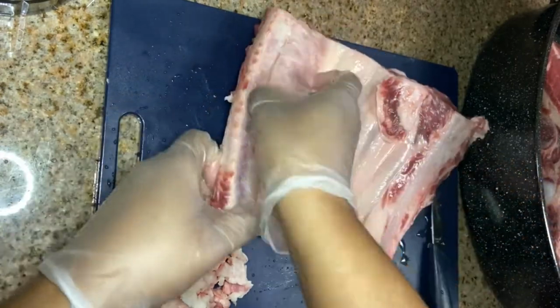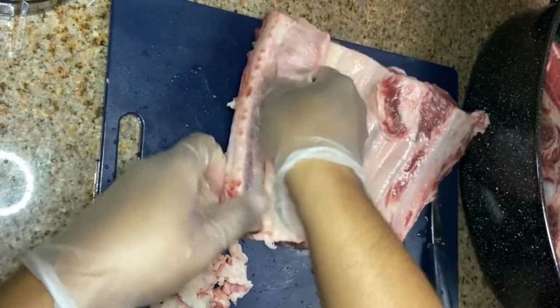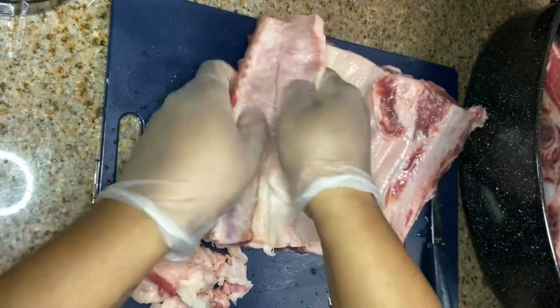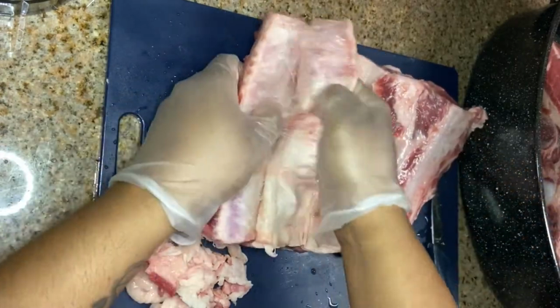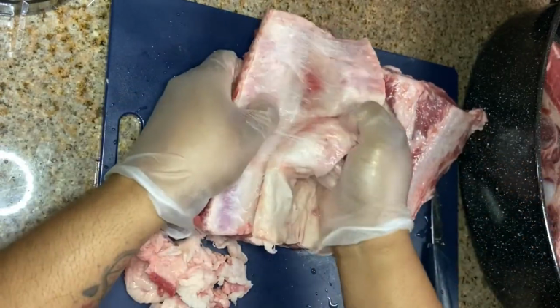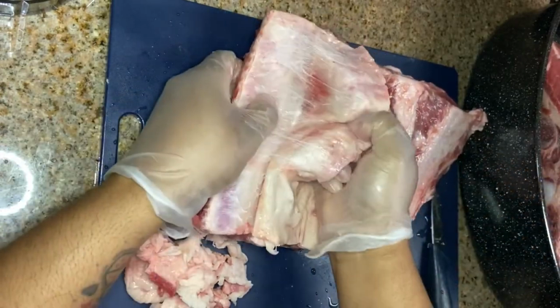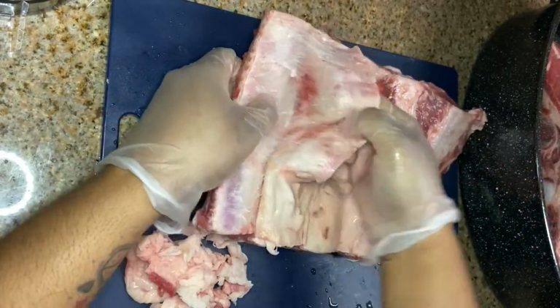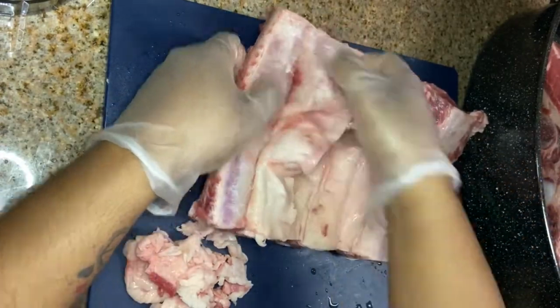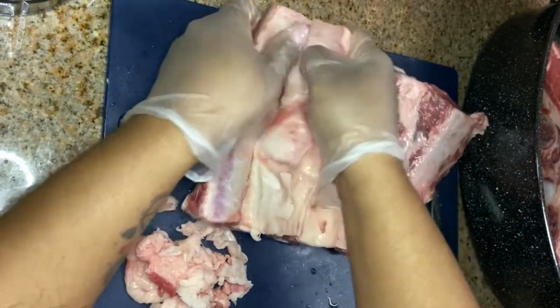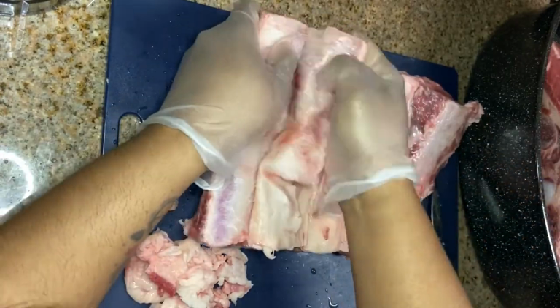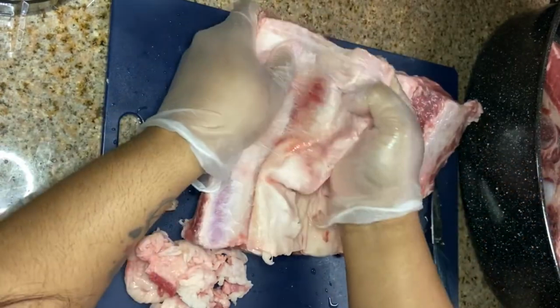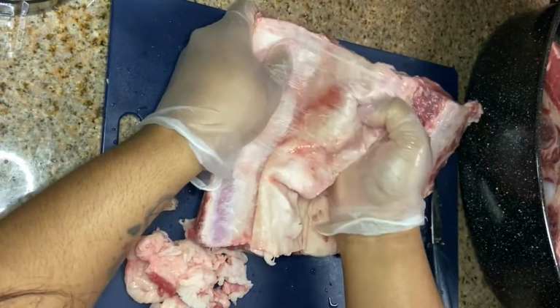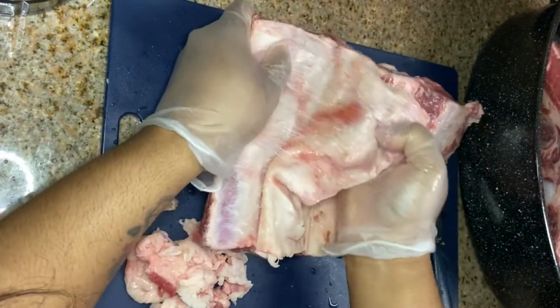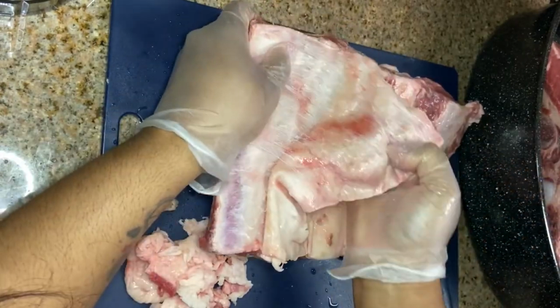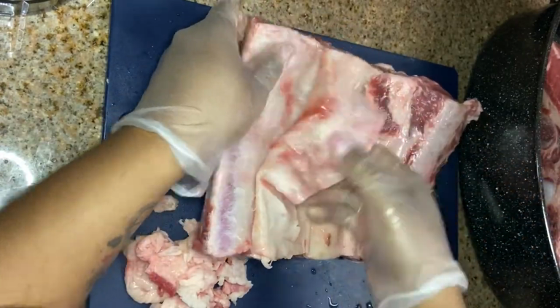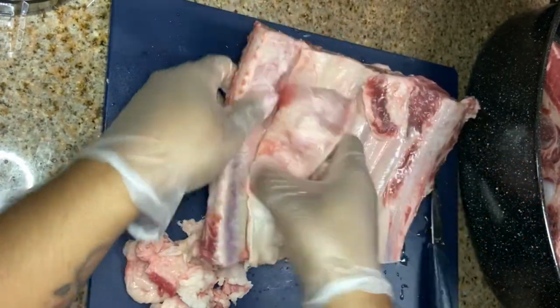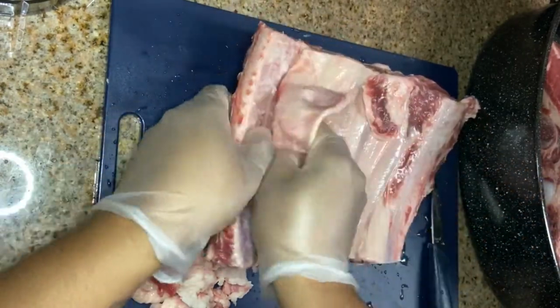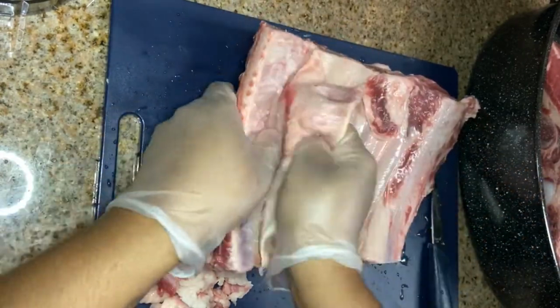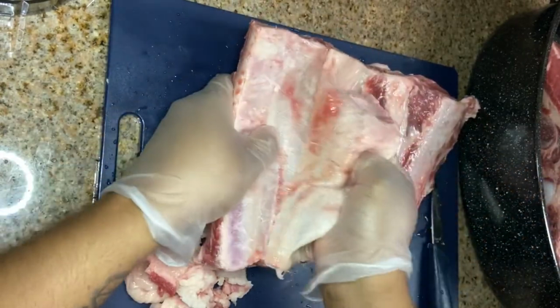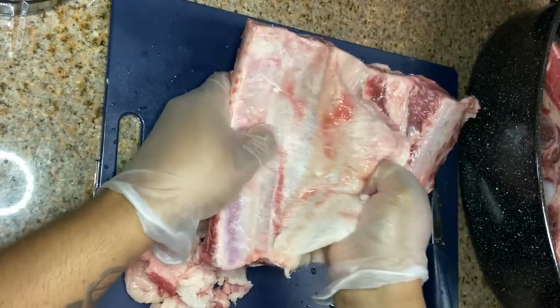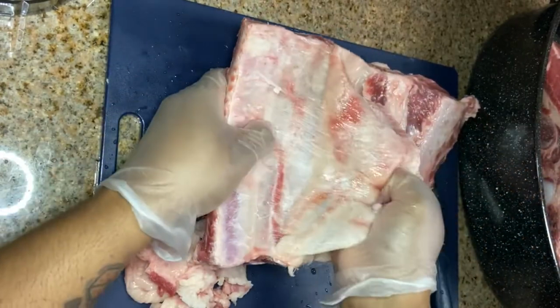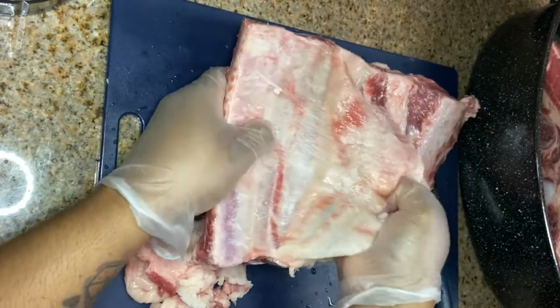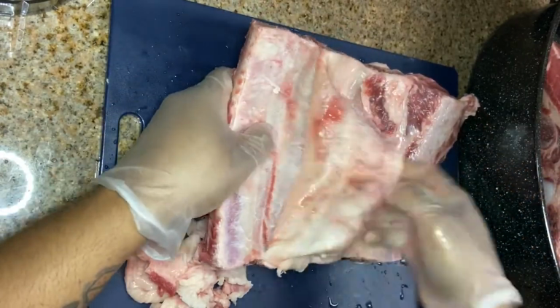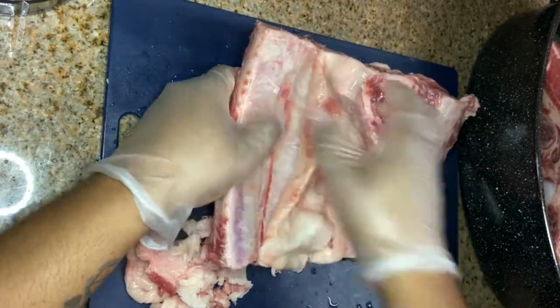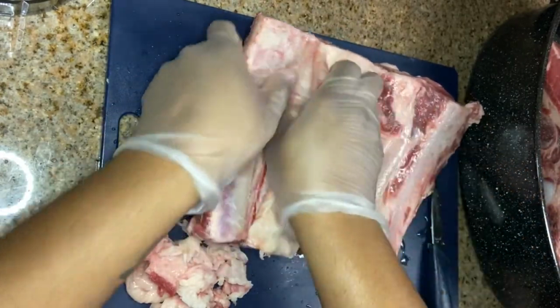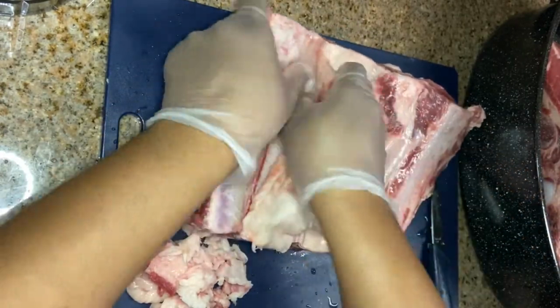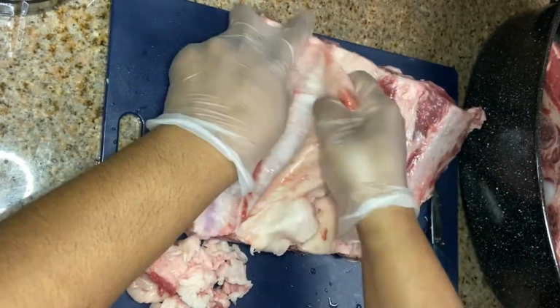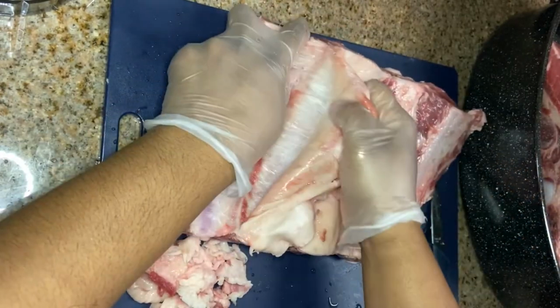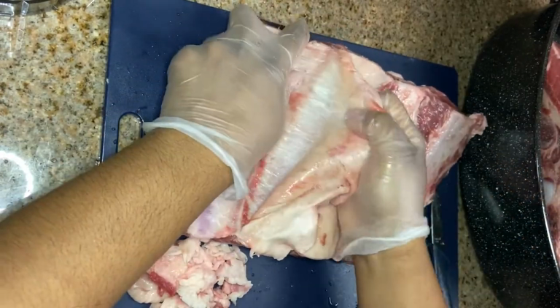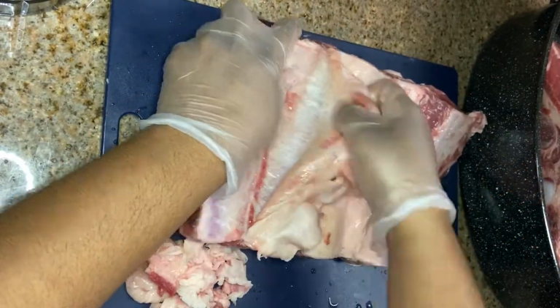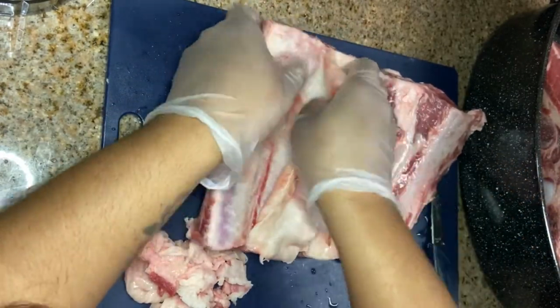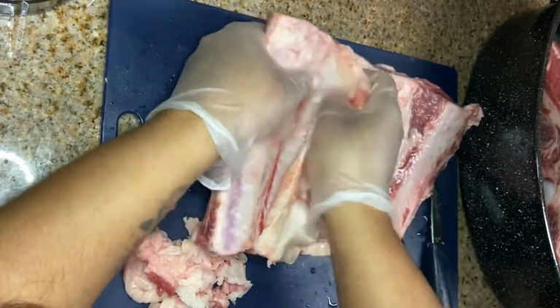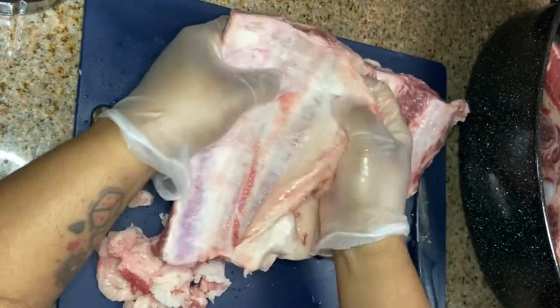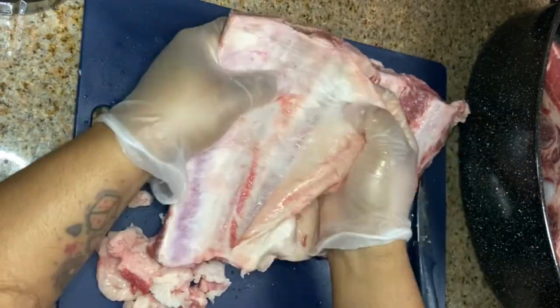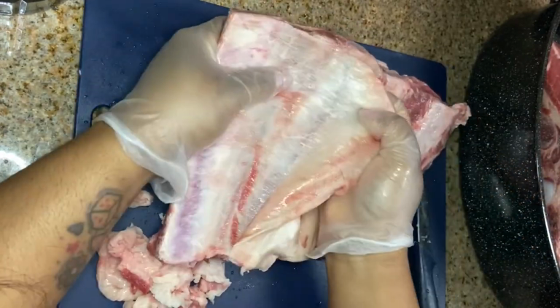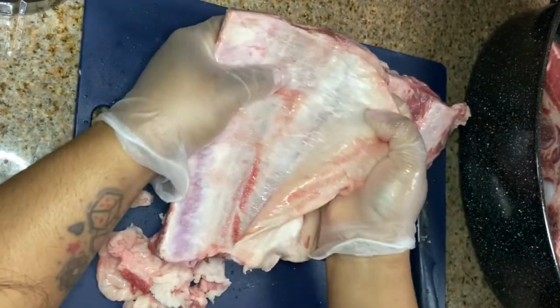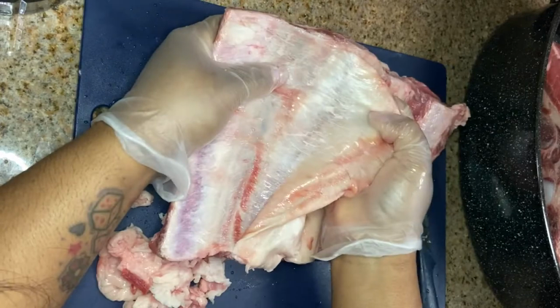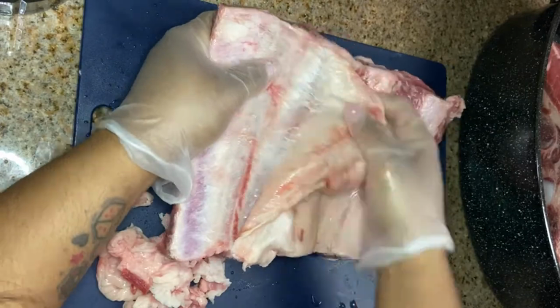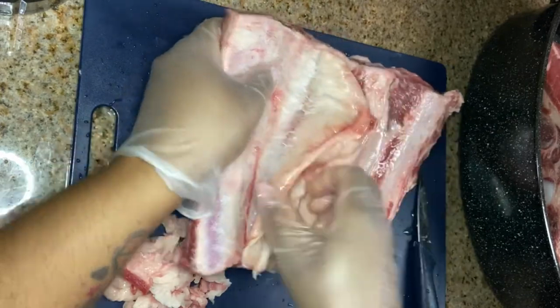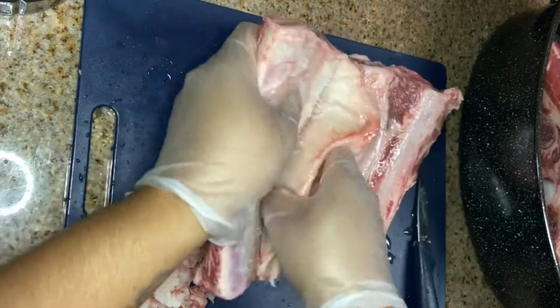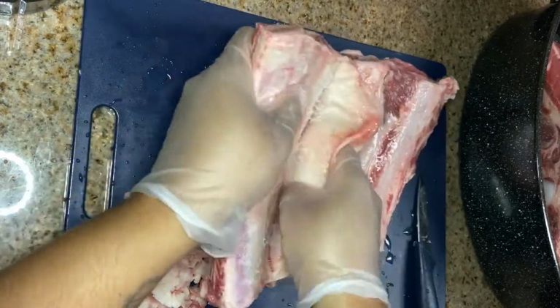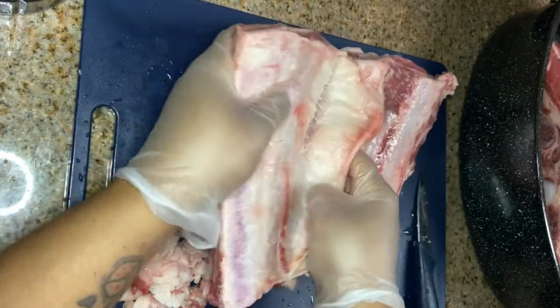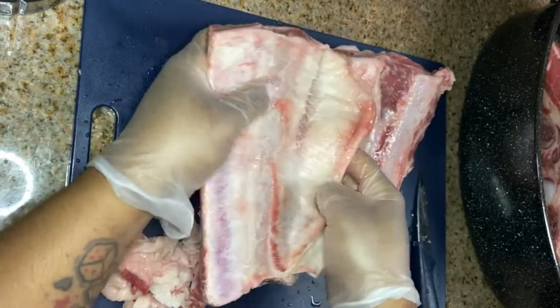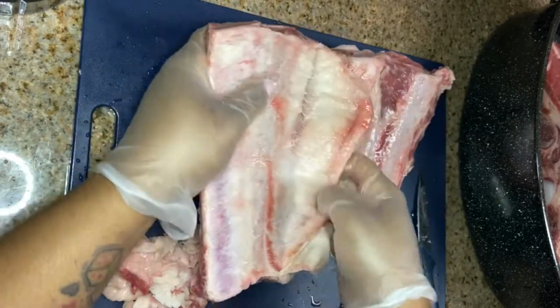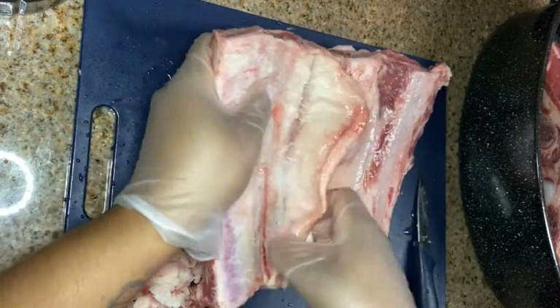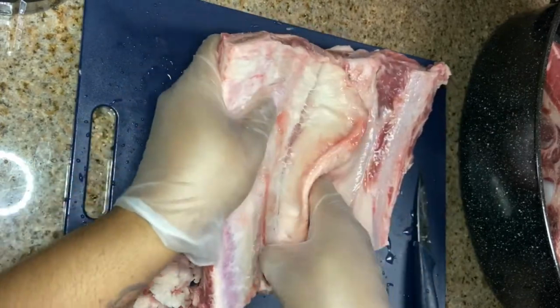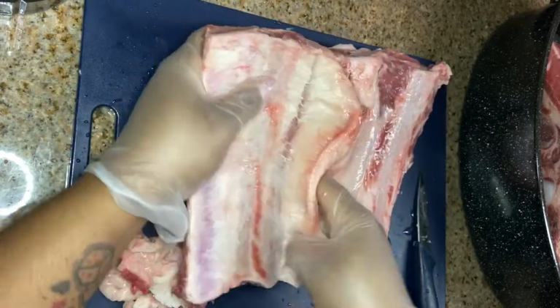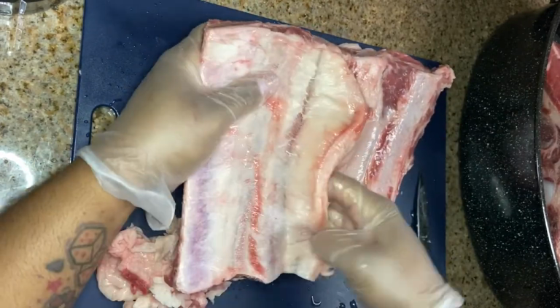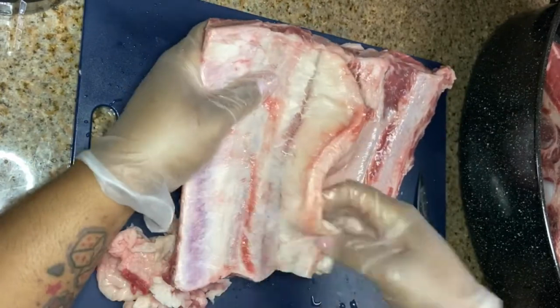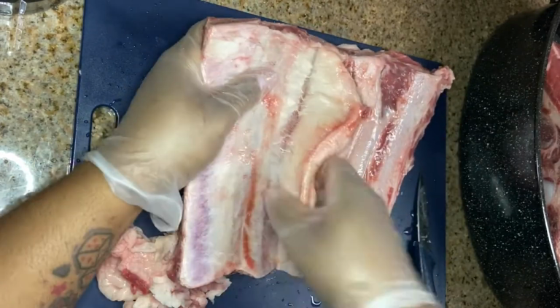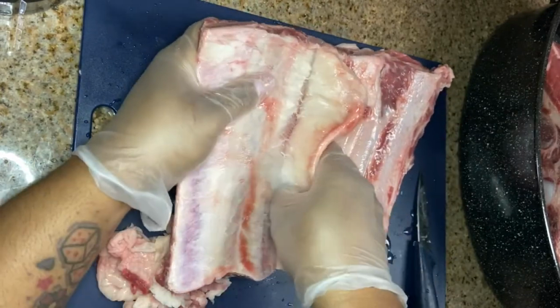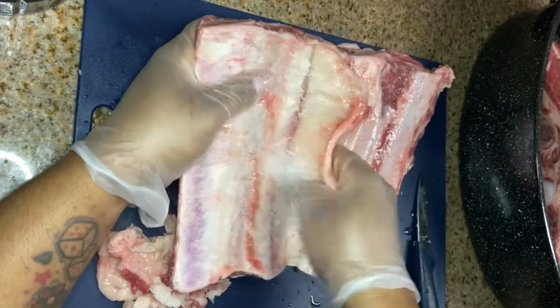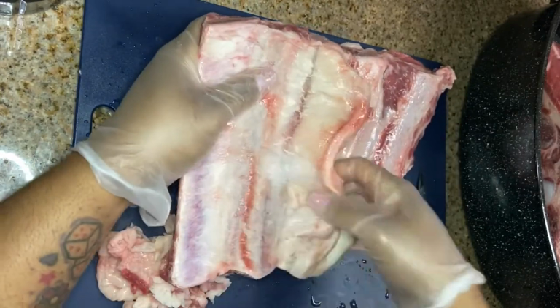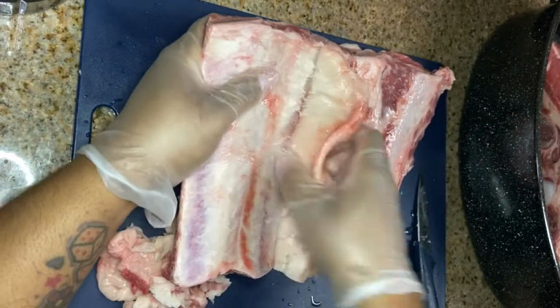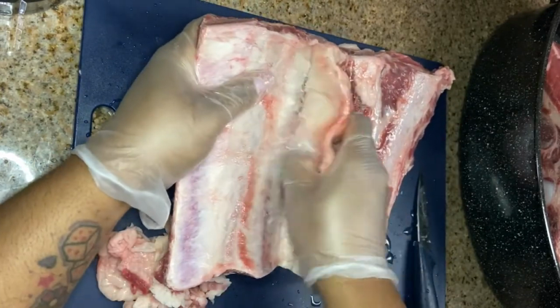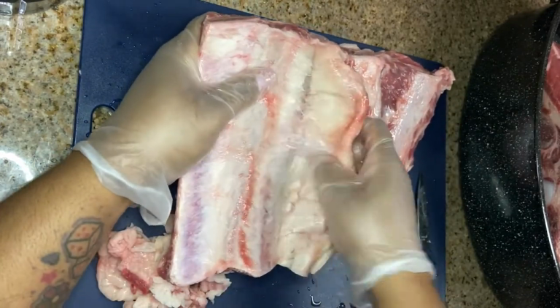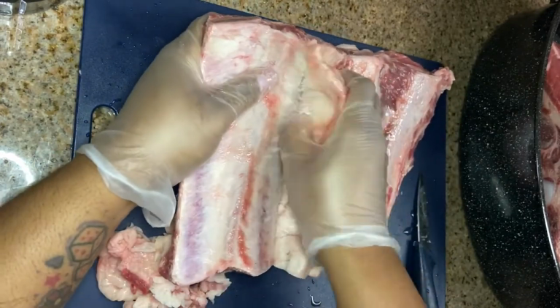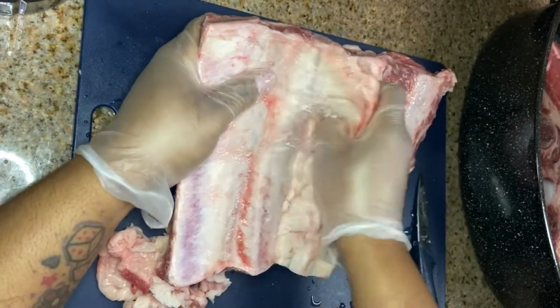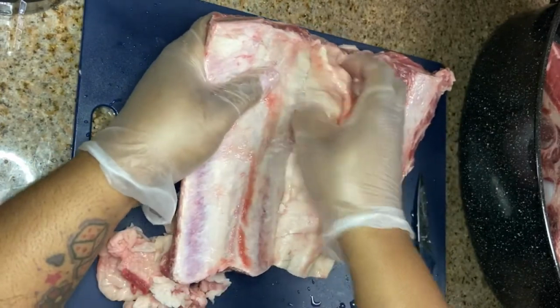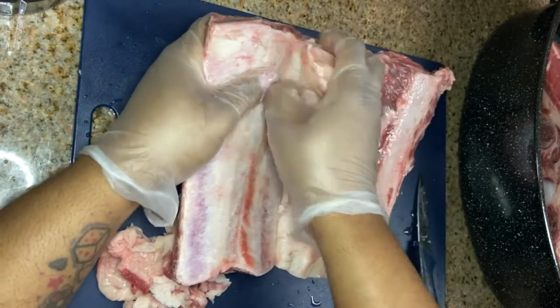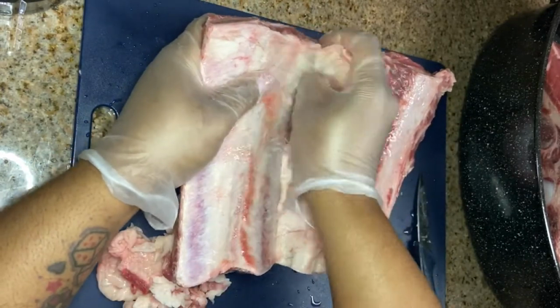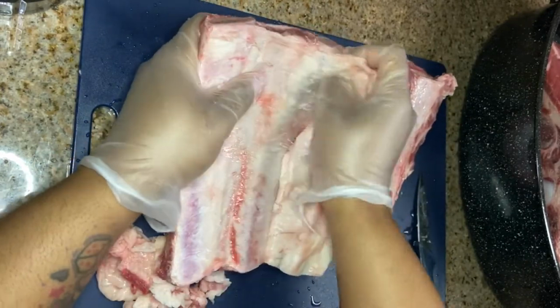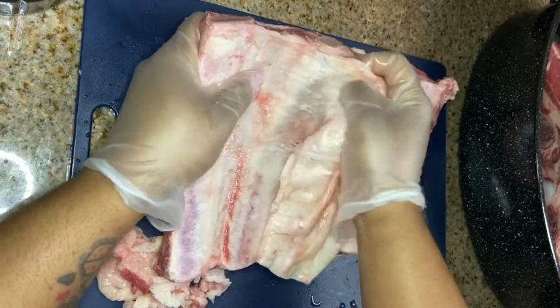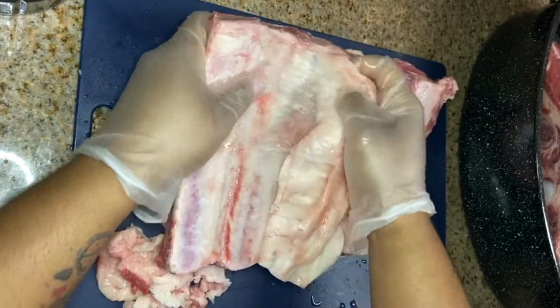Sometimes it's easy and it'll come off in one swipe, but as you can see, I'm putting a lot of effort in it. You just want to get this off.